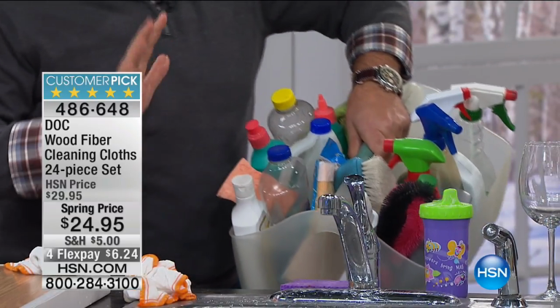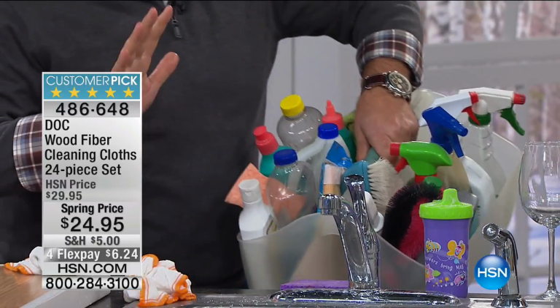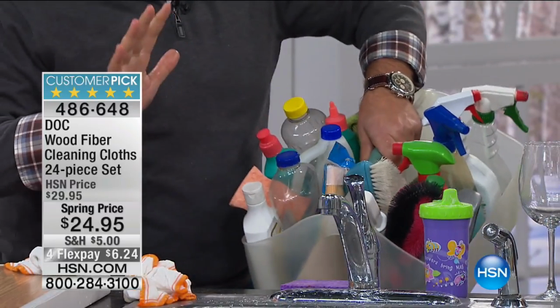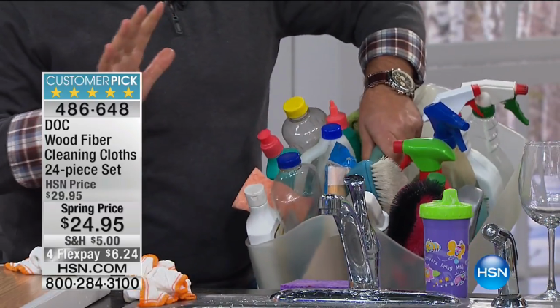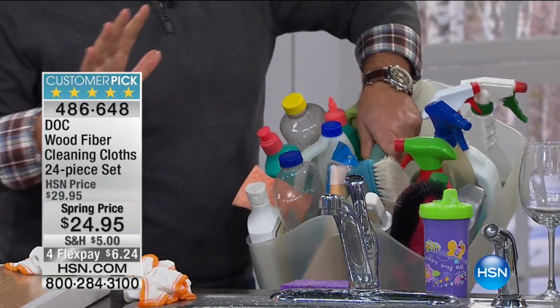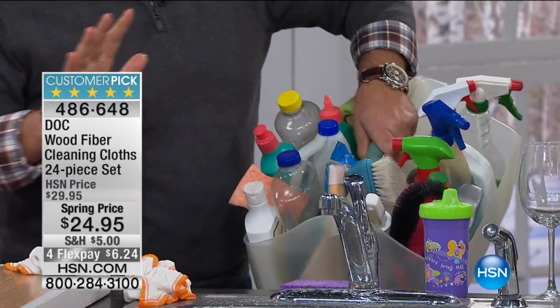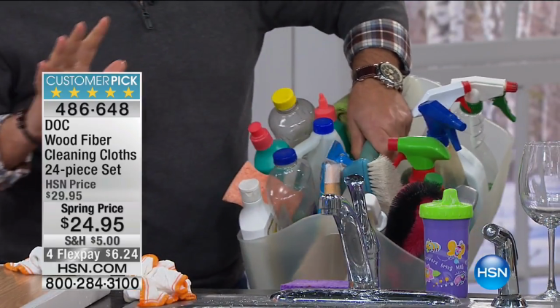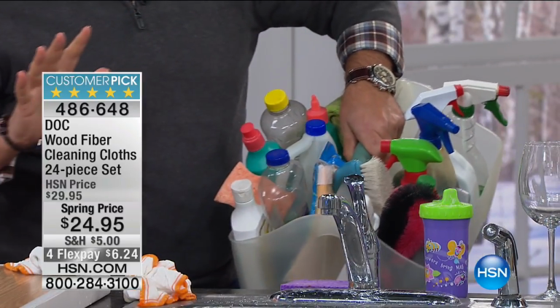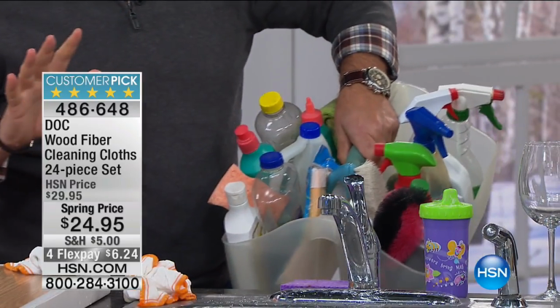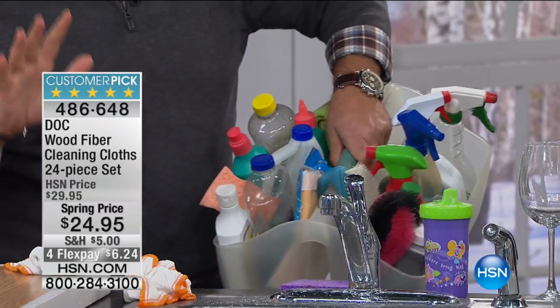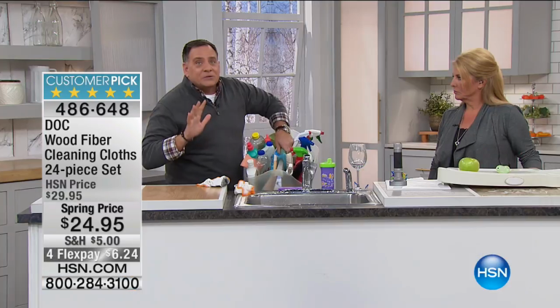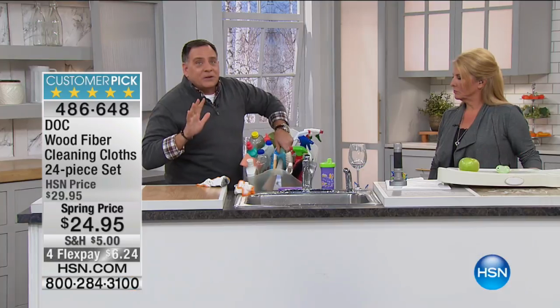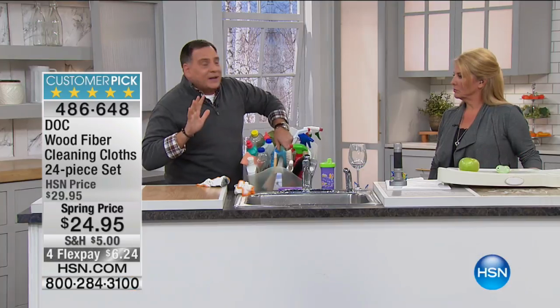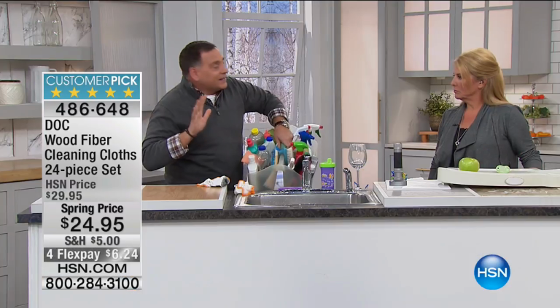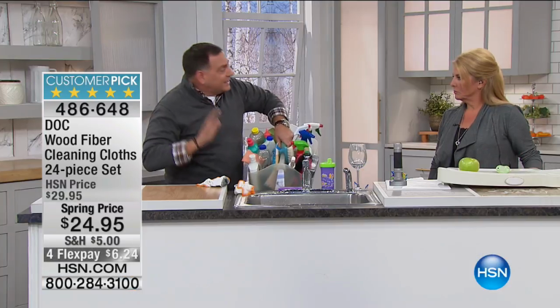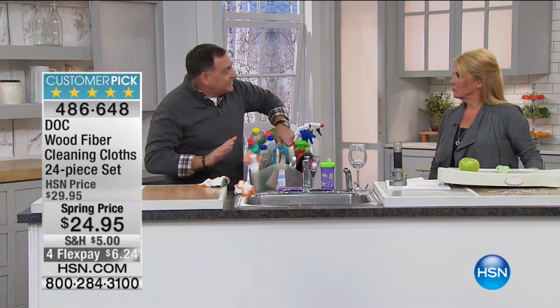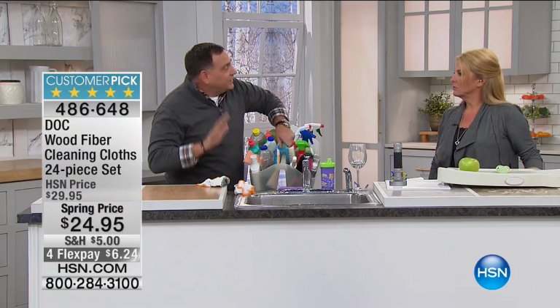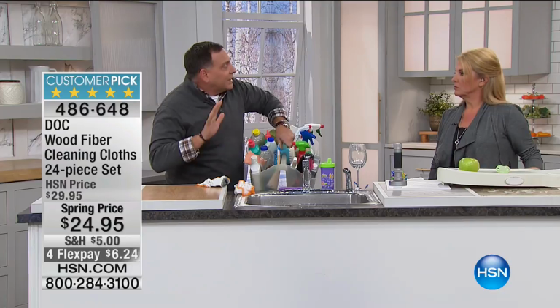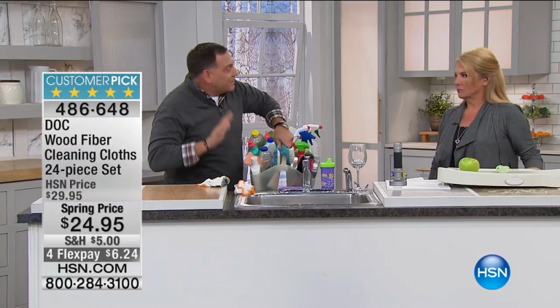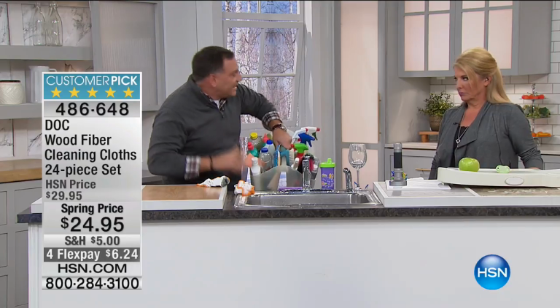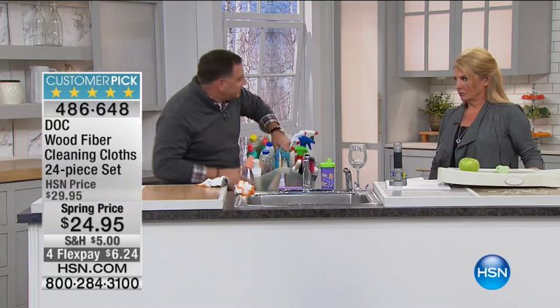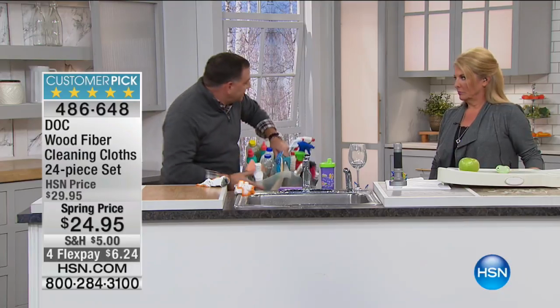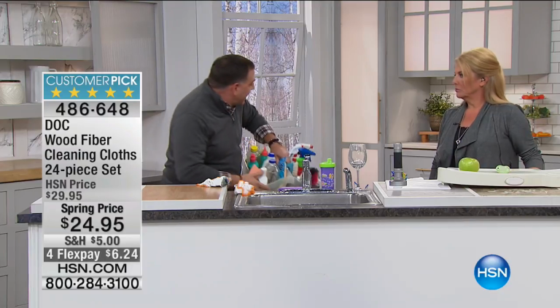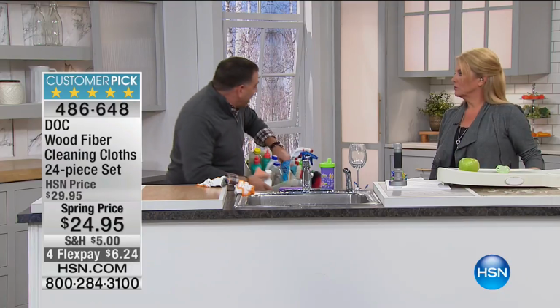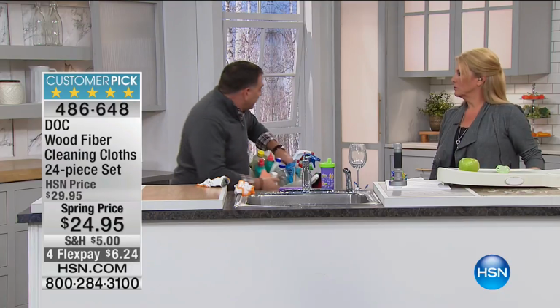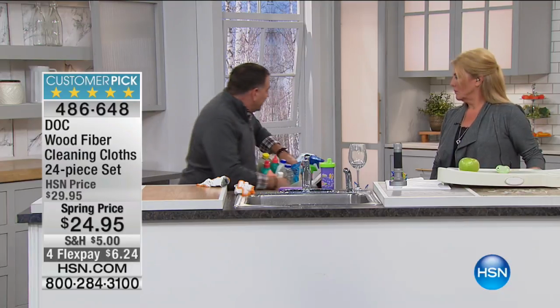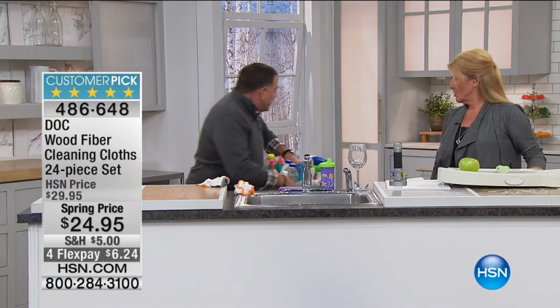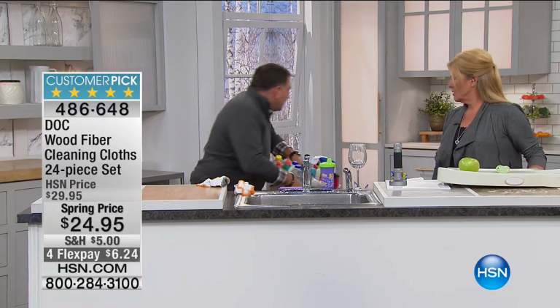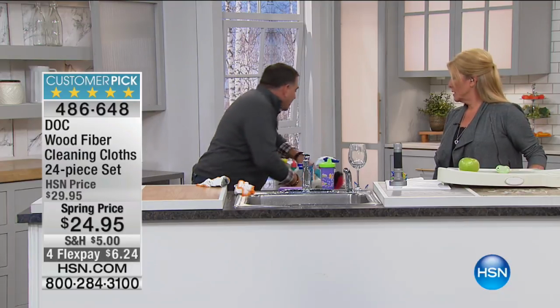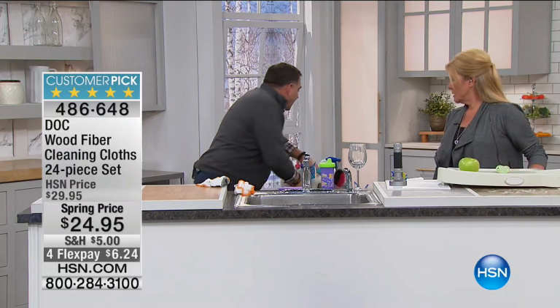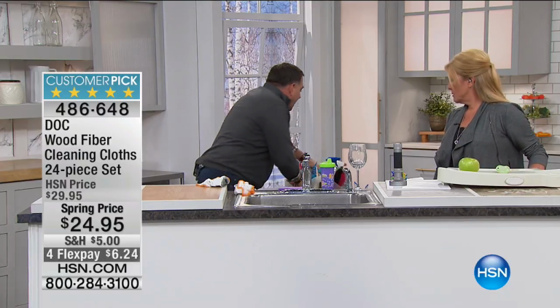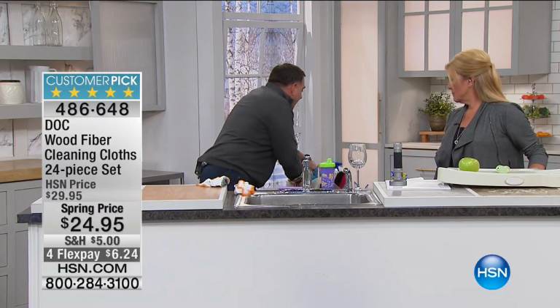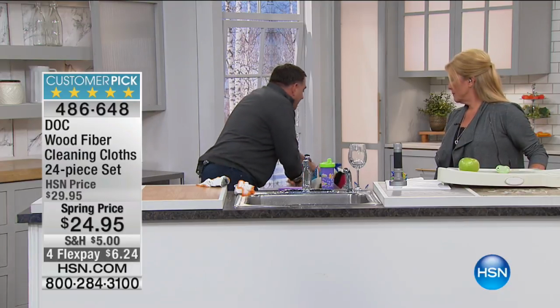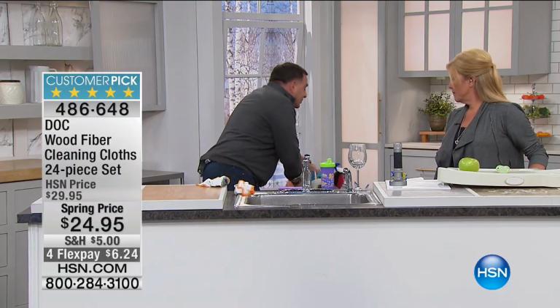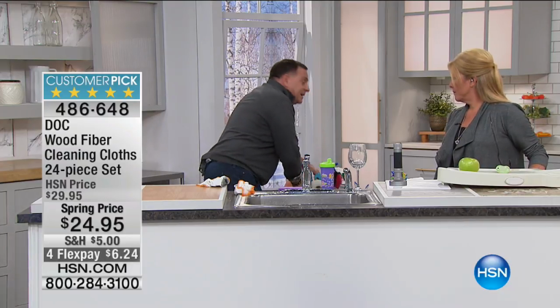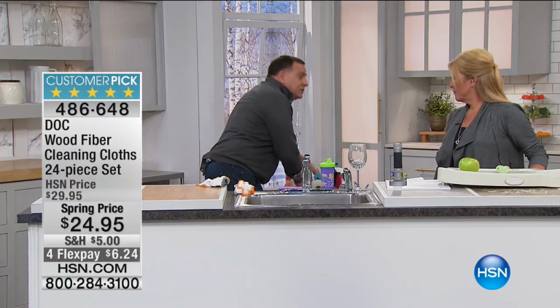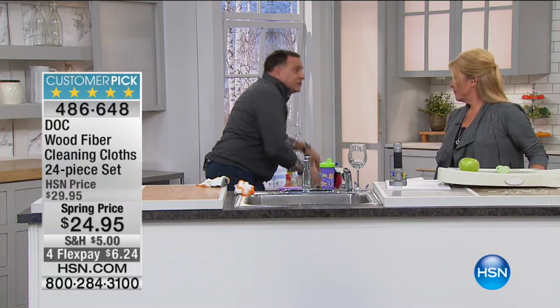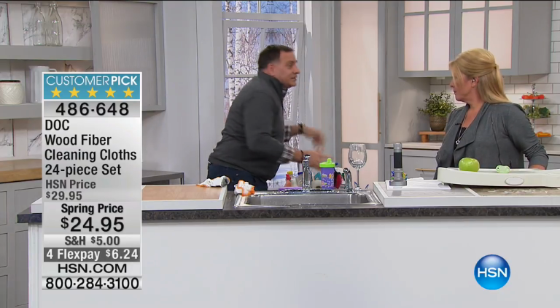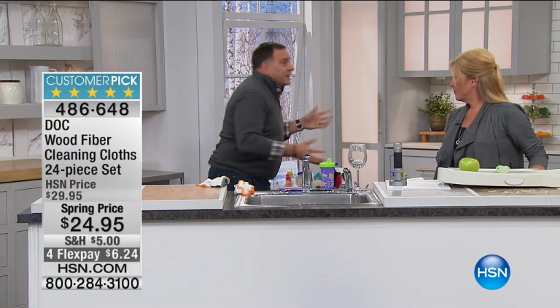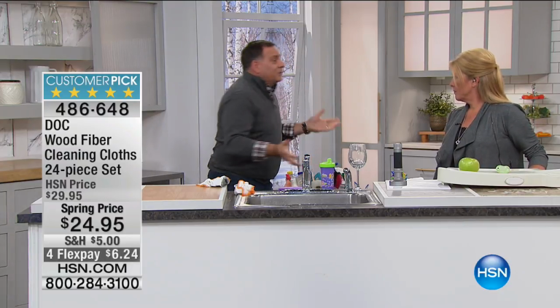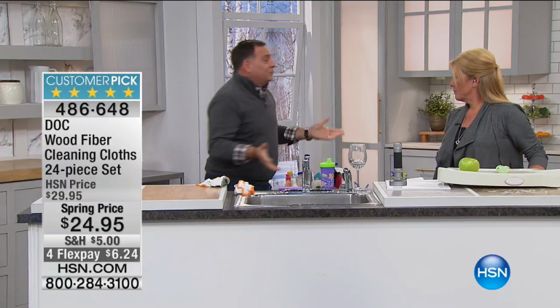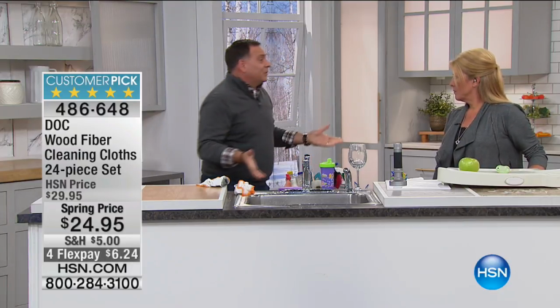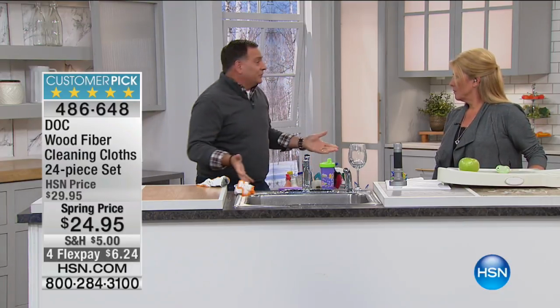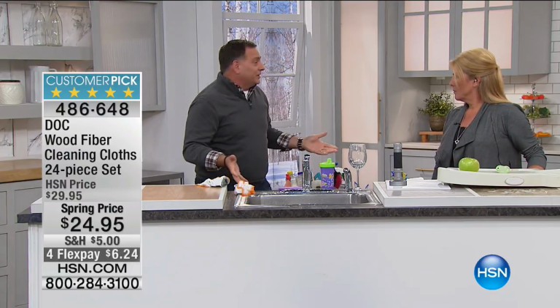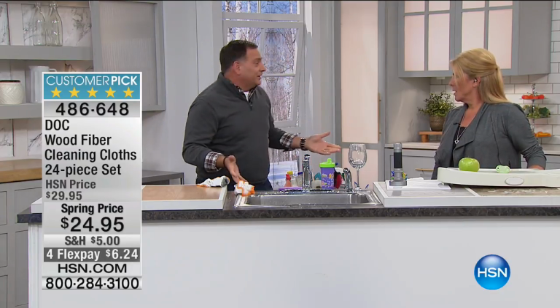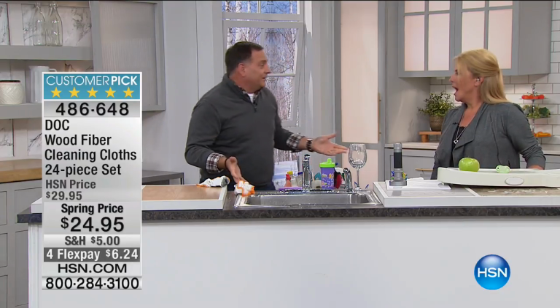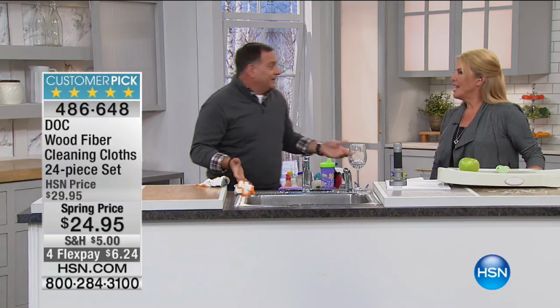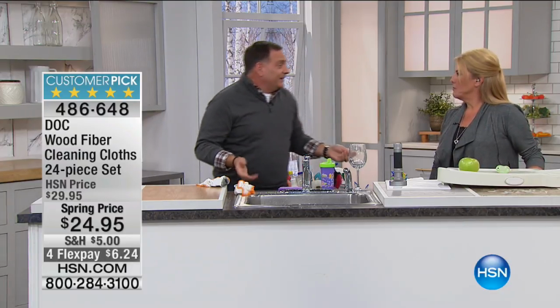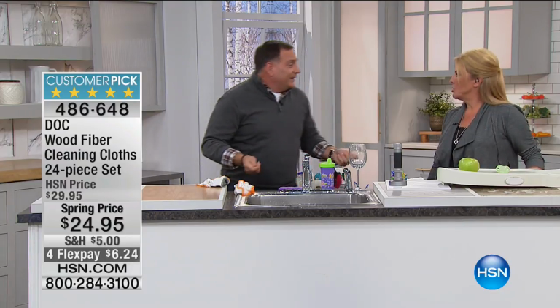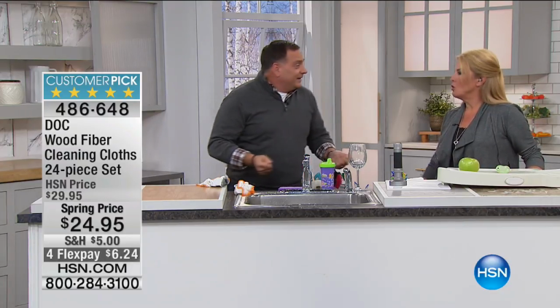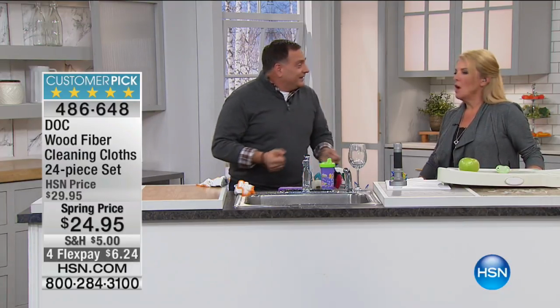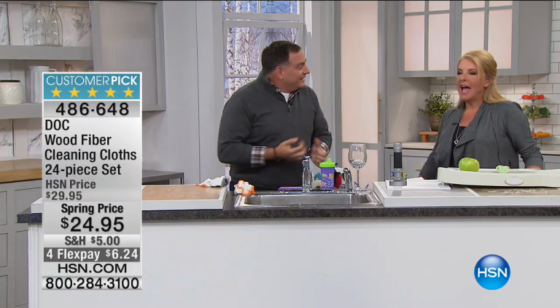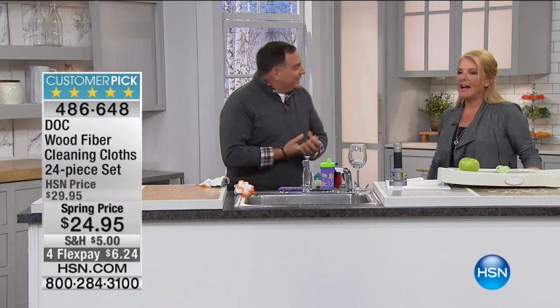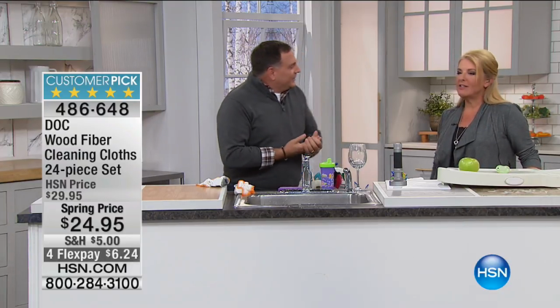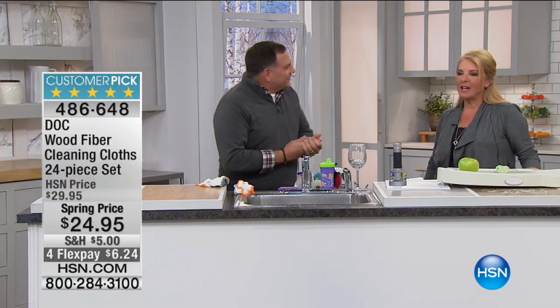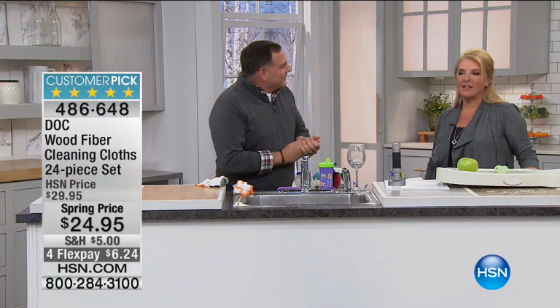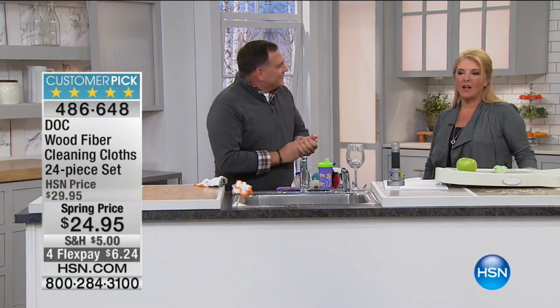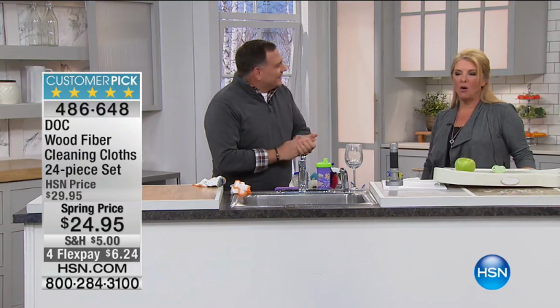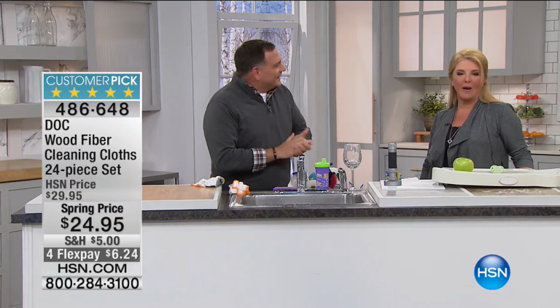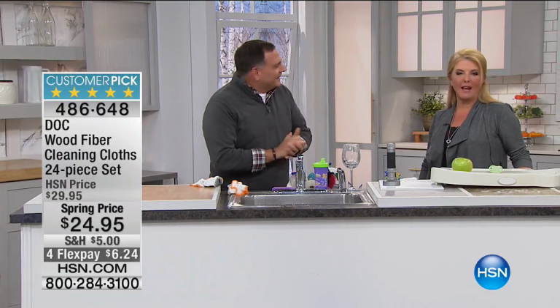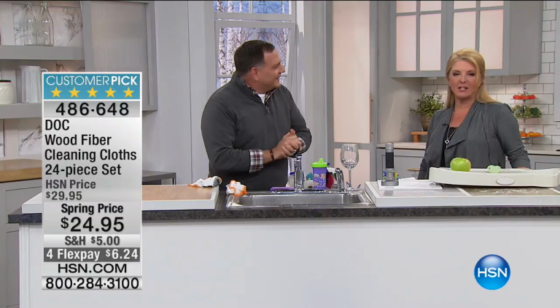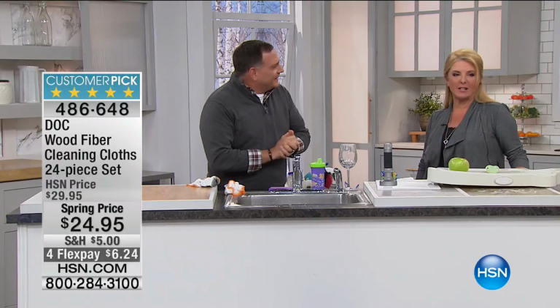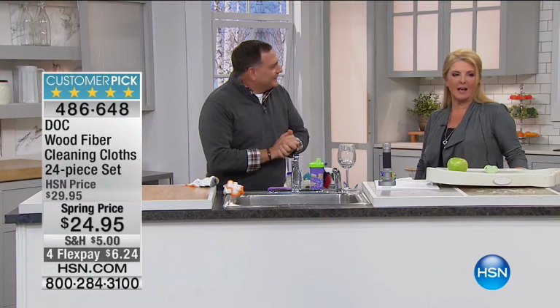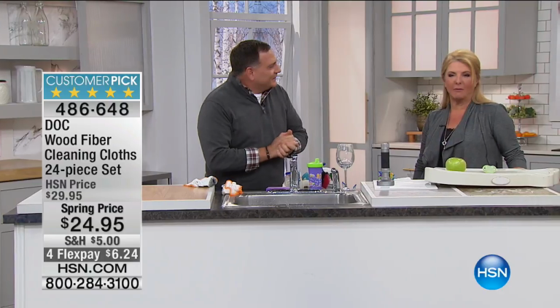They're stiff because they ship with cornstarch in them, which helps open up the fibers during weaving. When you wet them, the cornstarch washes out and they'll never feel that way again. So if you get them at home and think 'they're stiff as a board' — don't worry. It doesn't matter.